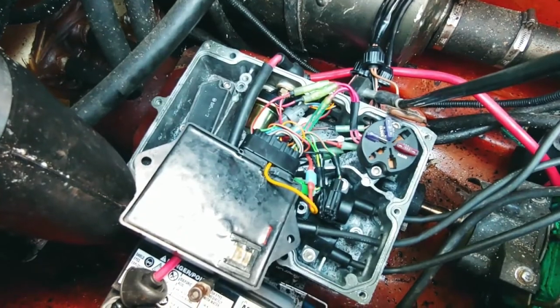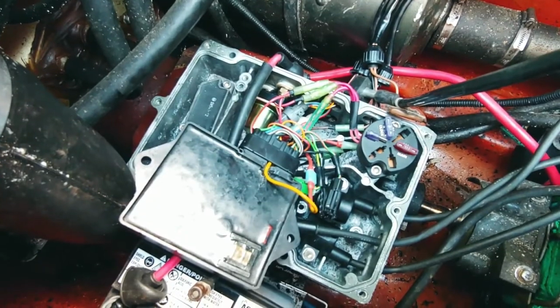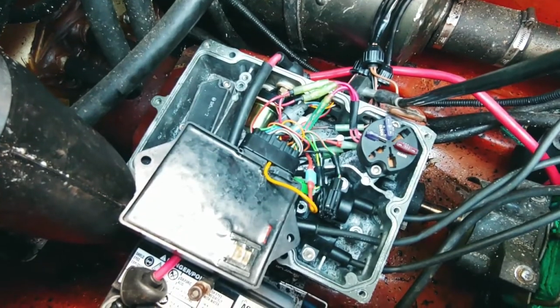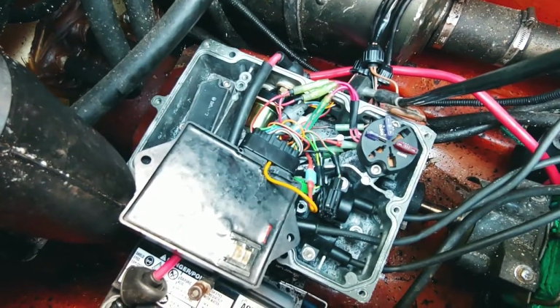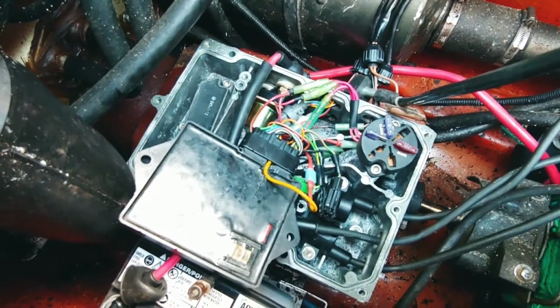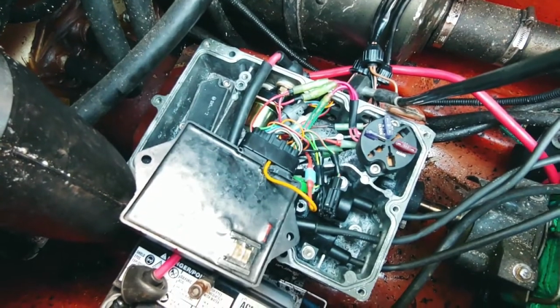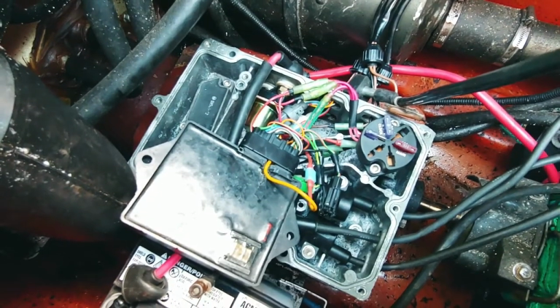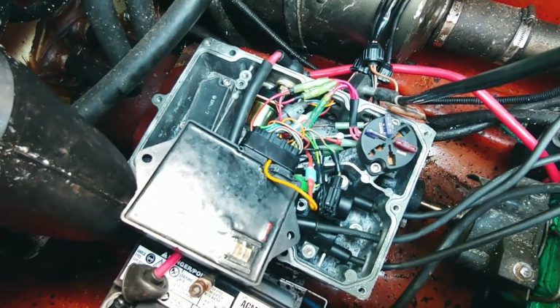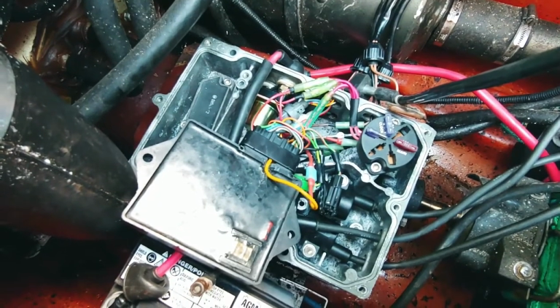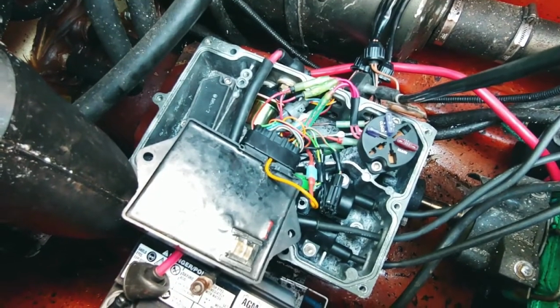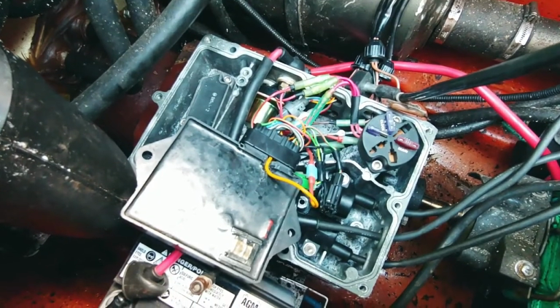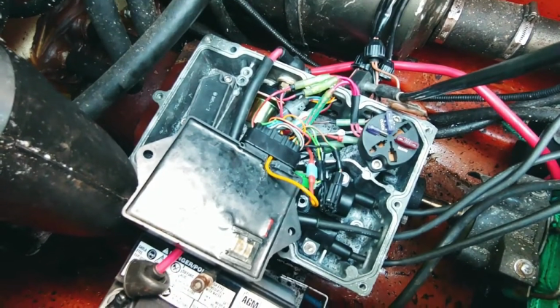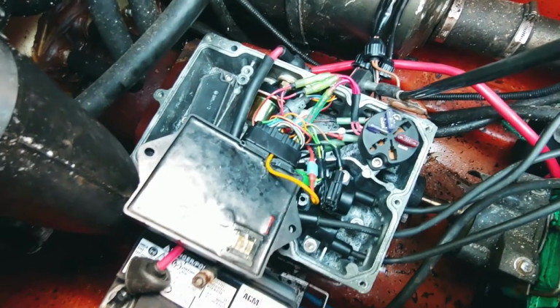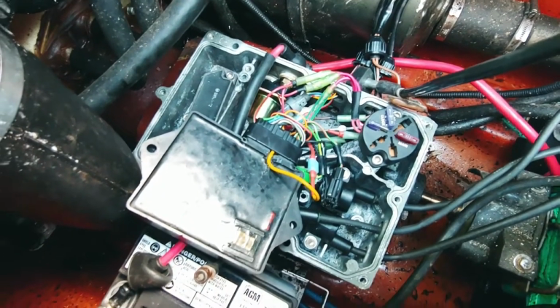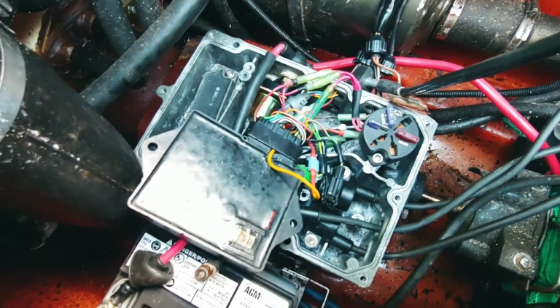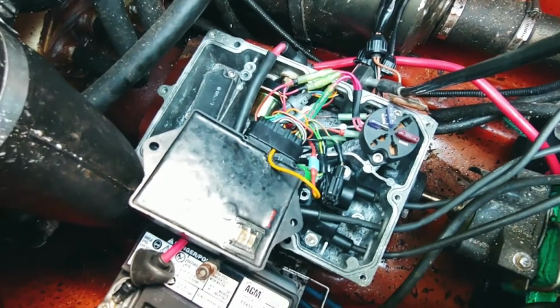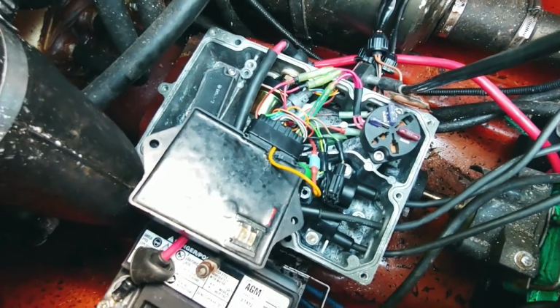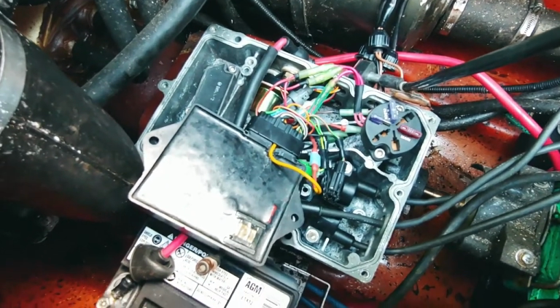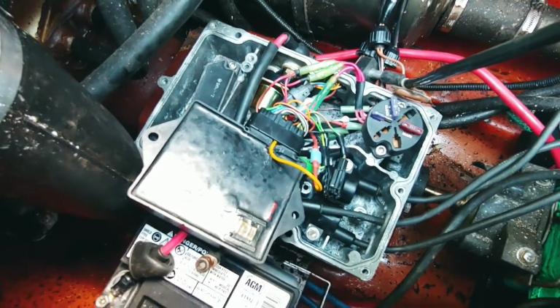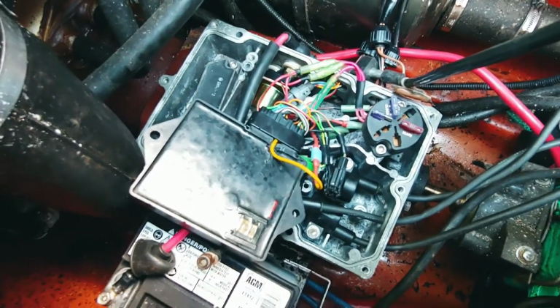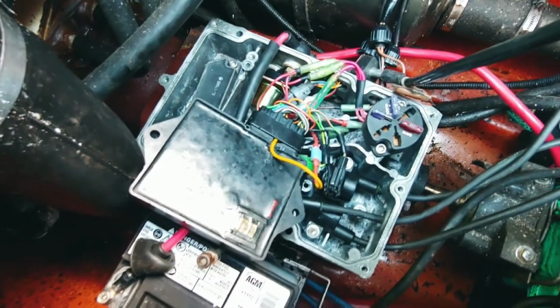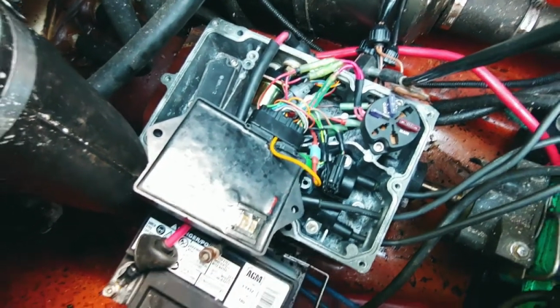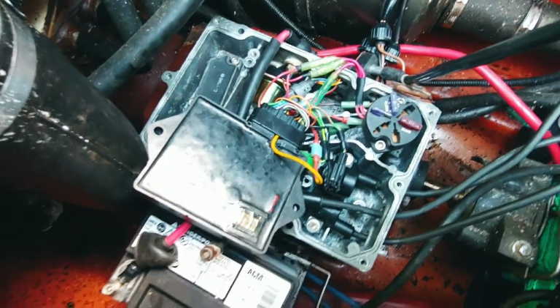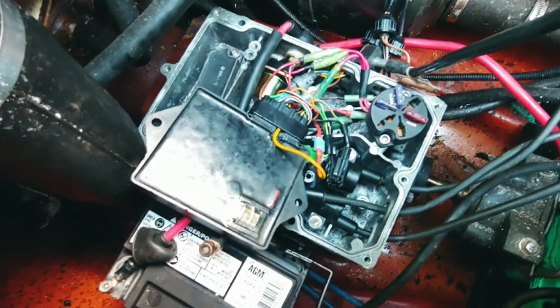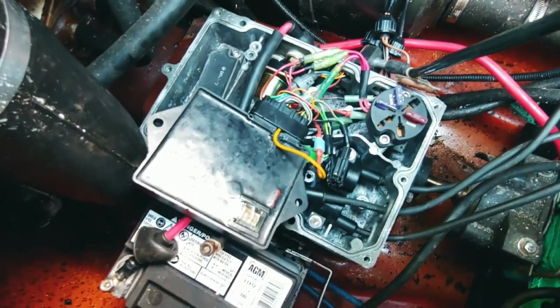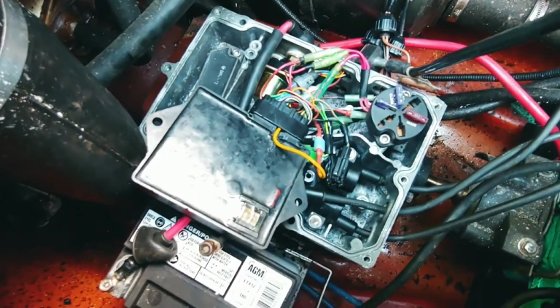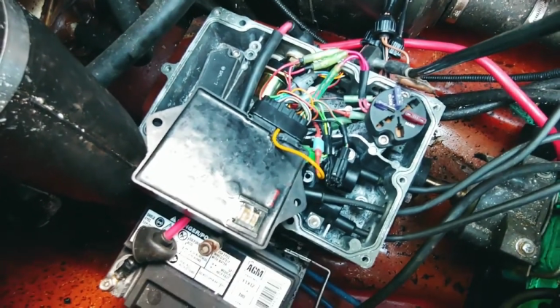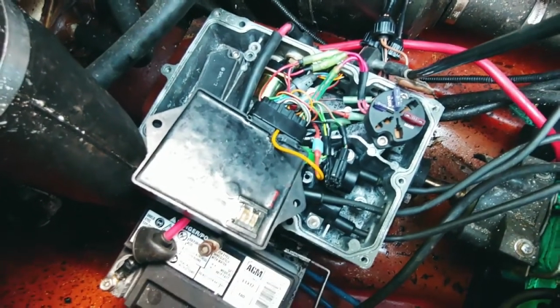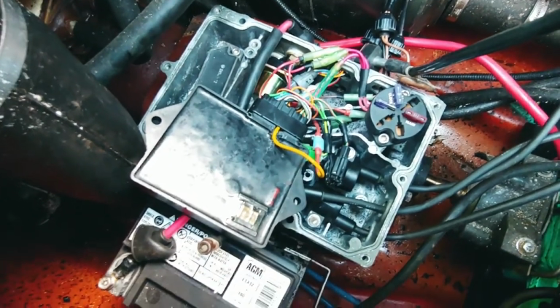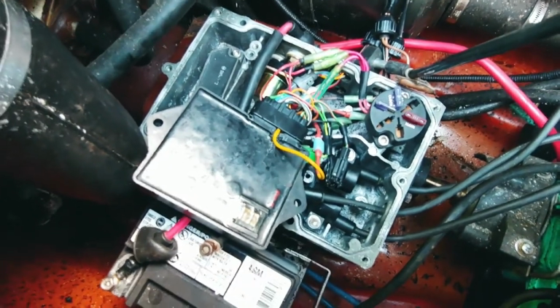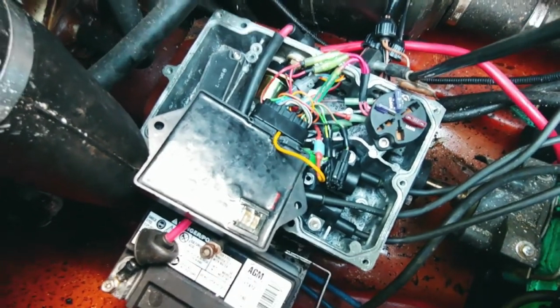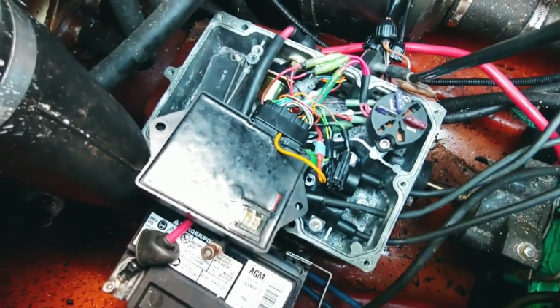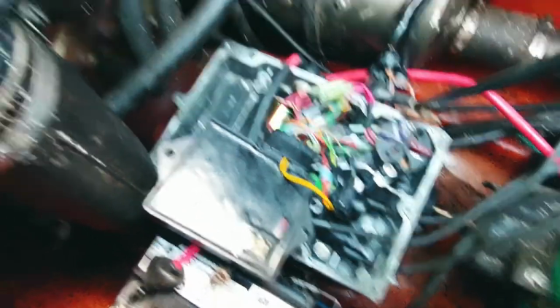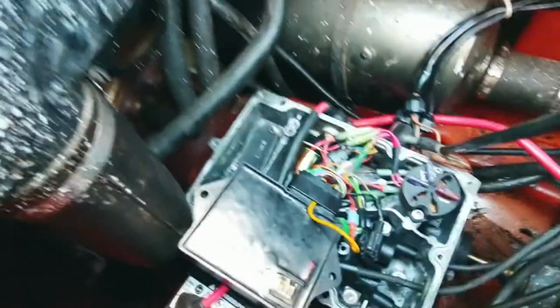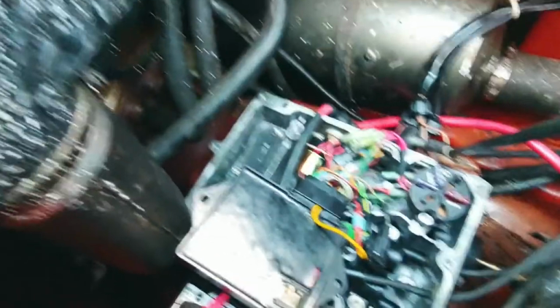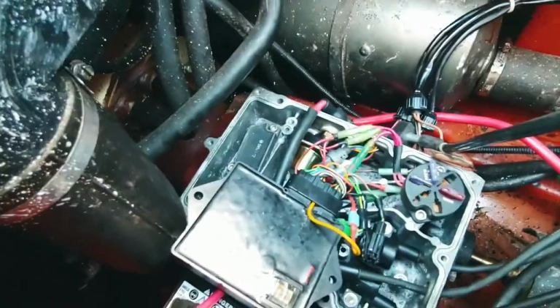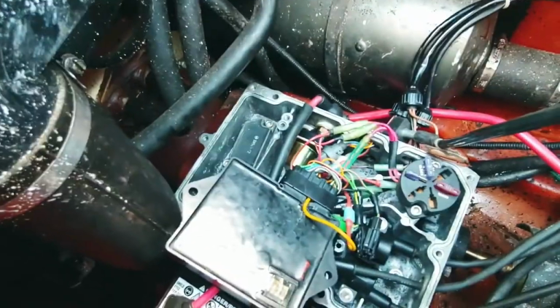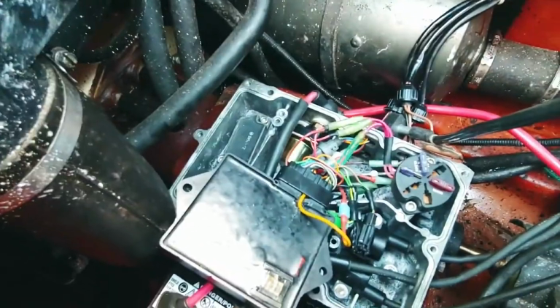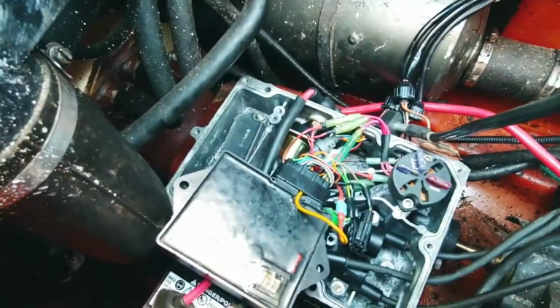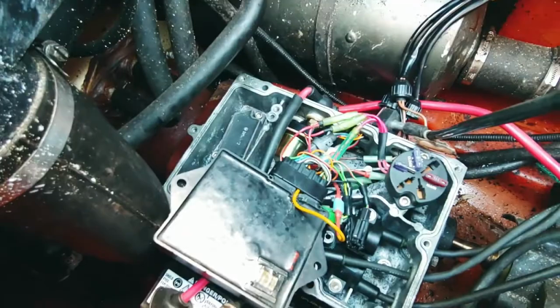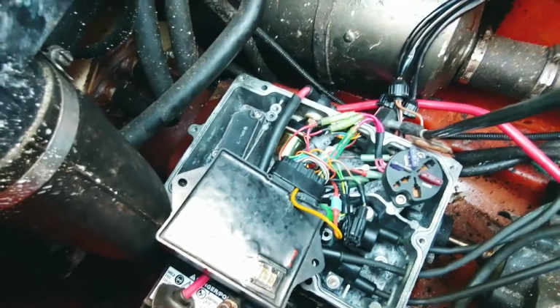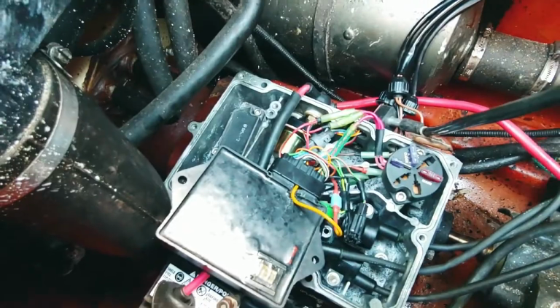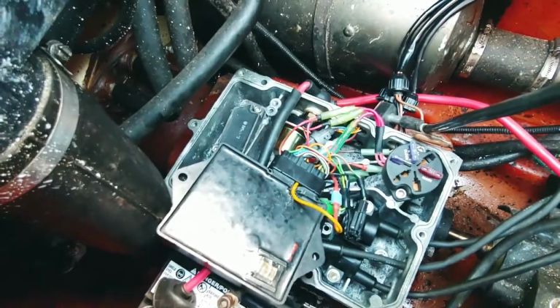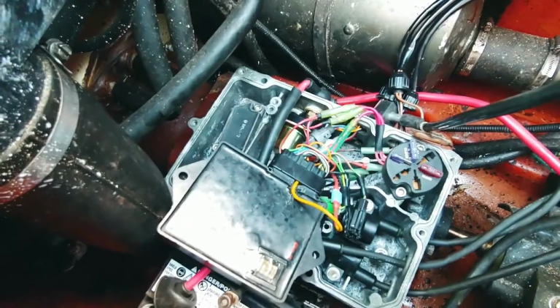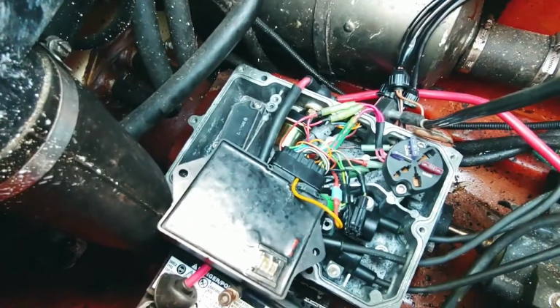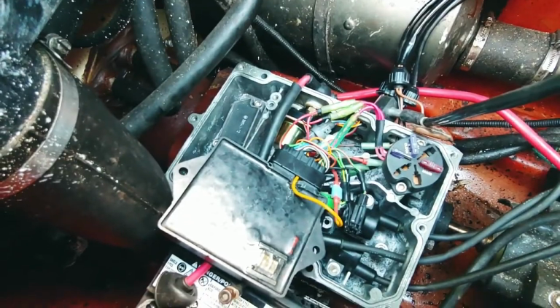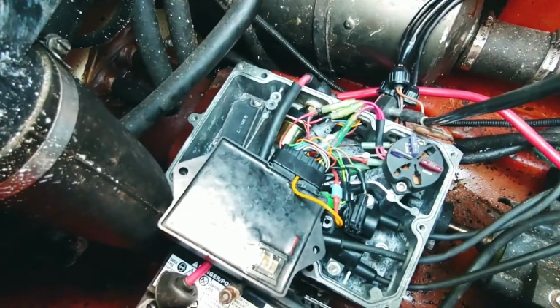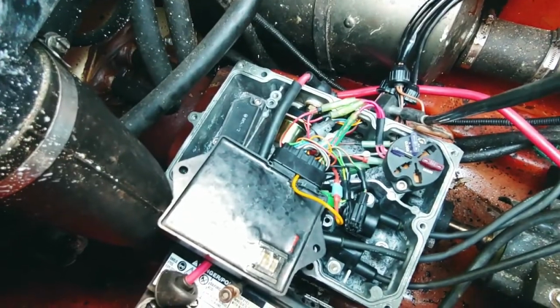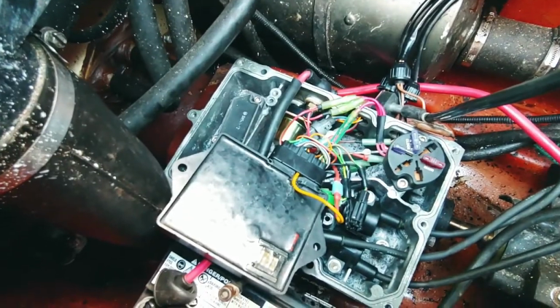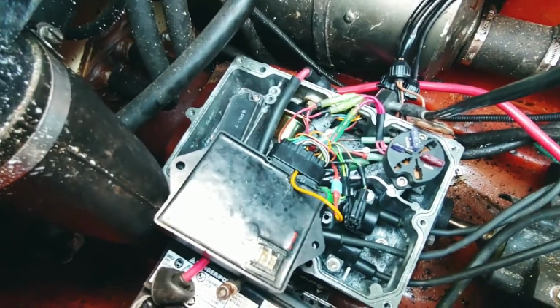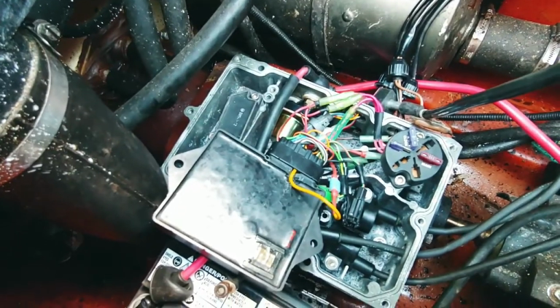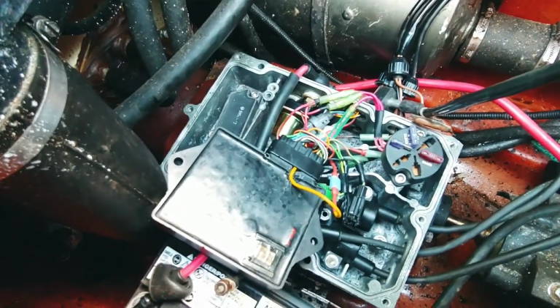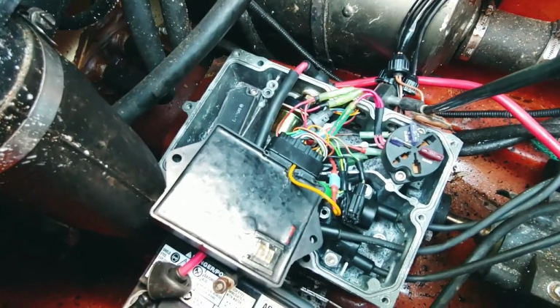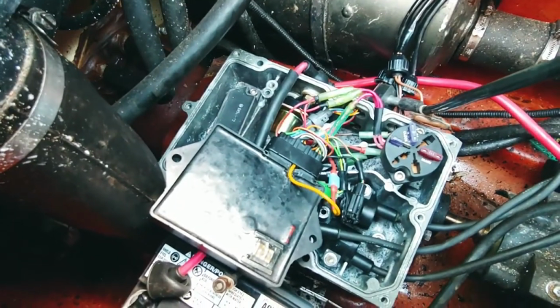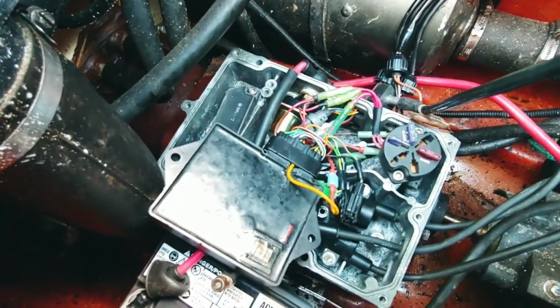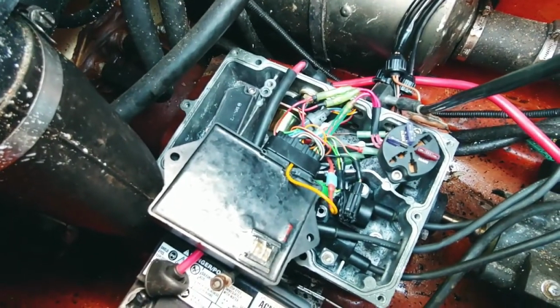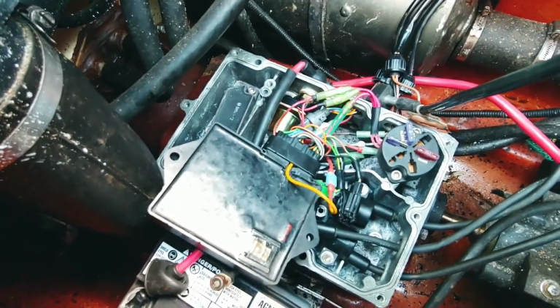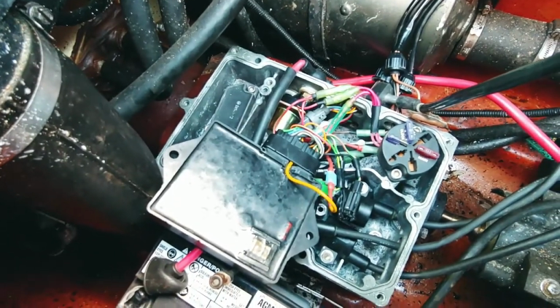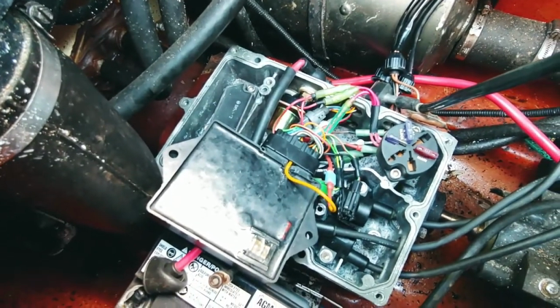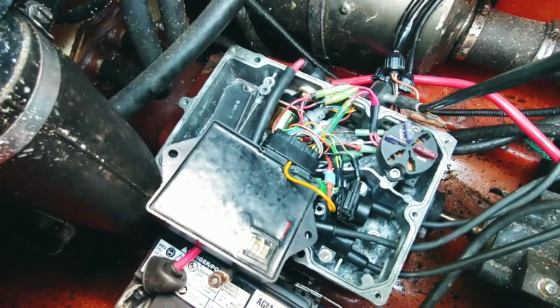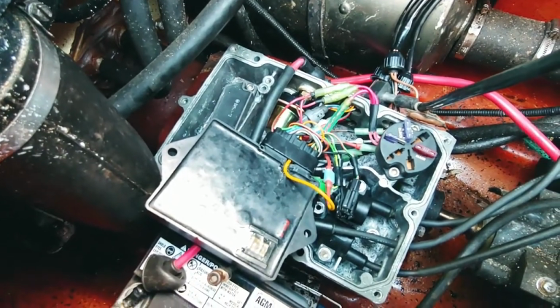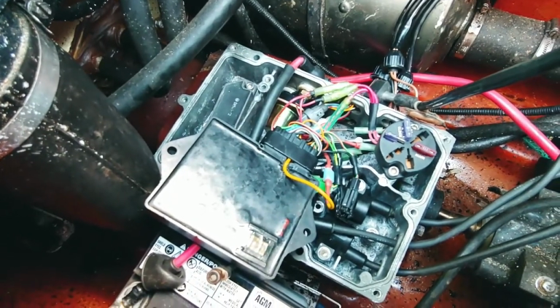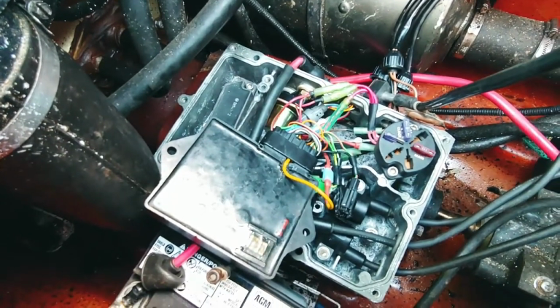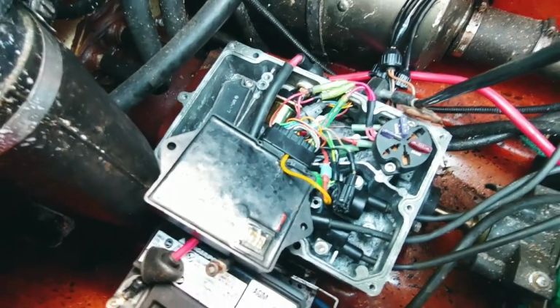I just went through and cleaned everything up and got the new starter relay. It does turn over using the switch. It just doesn't have spark.